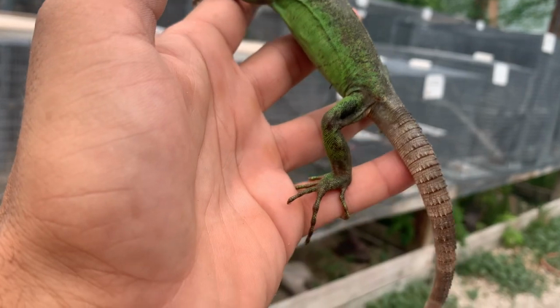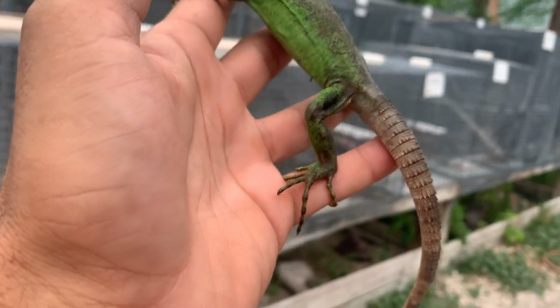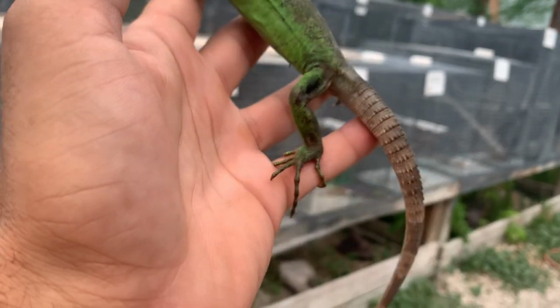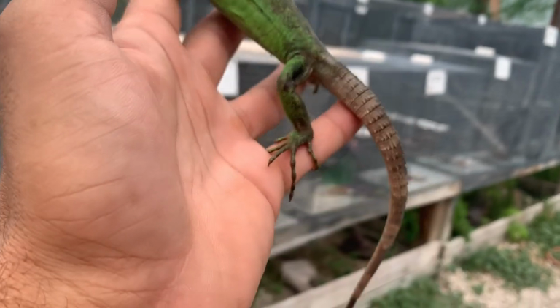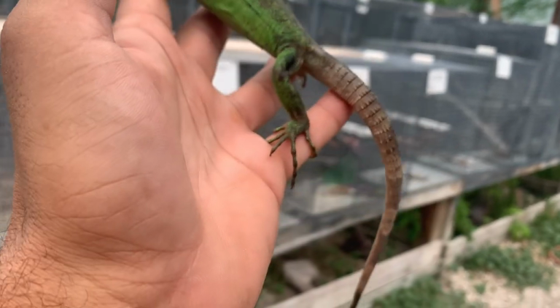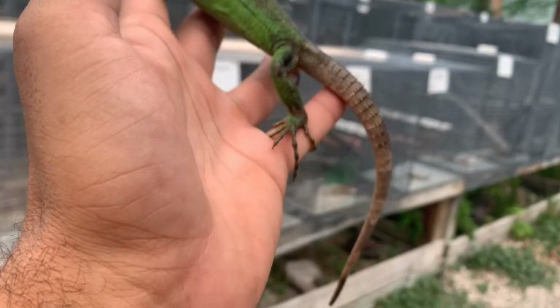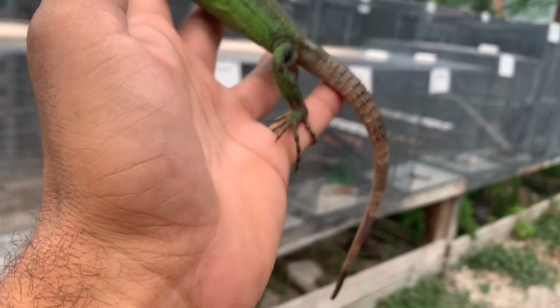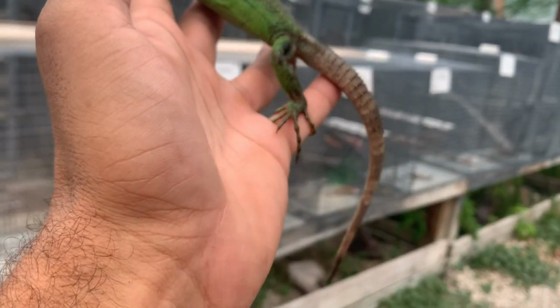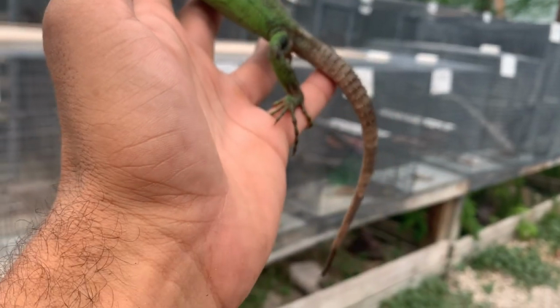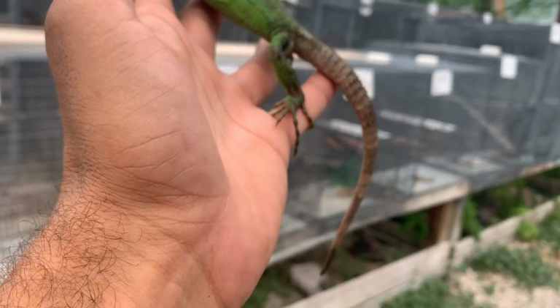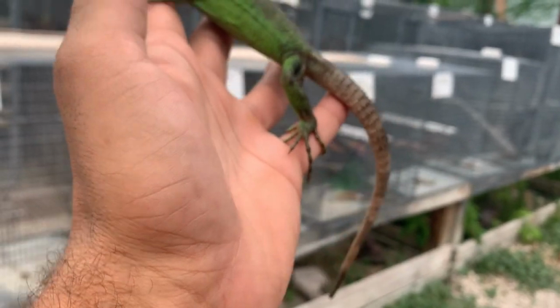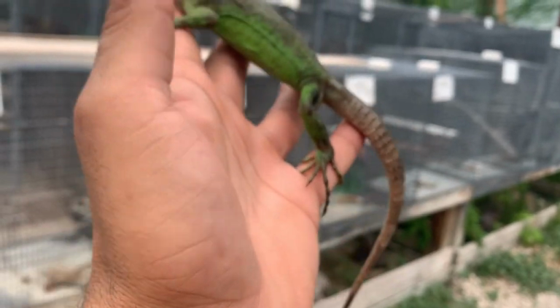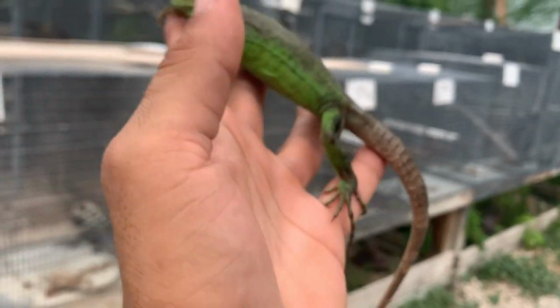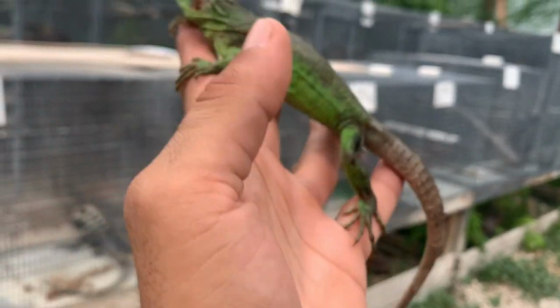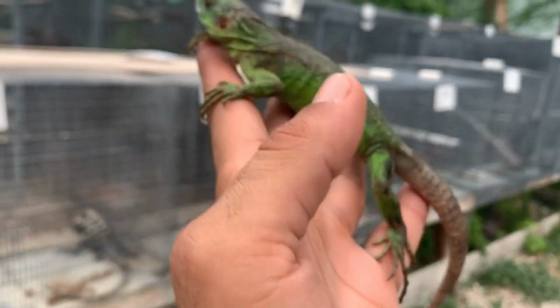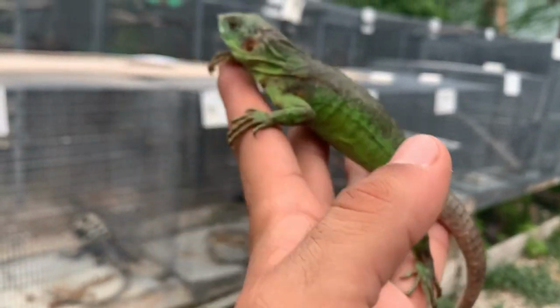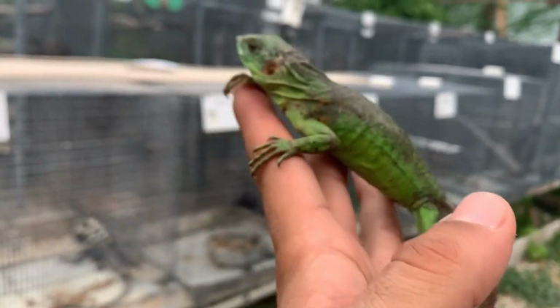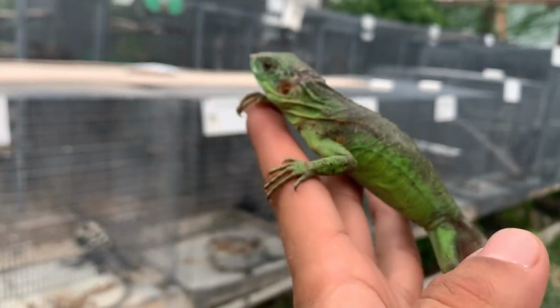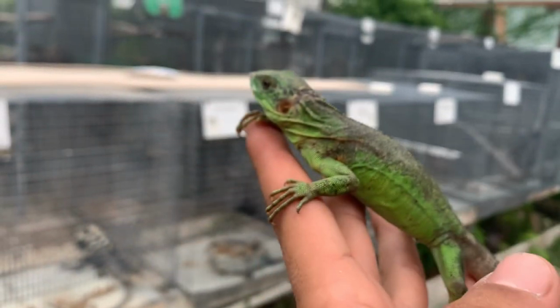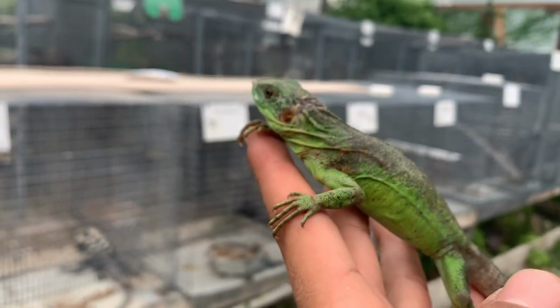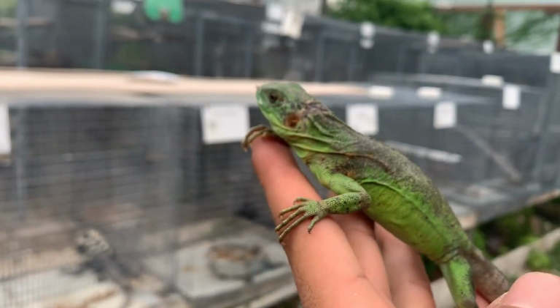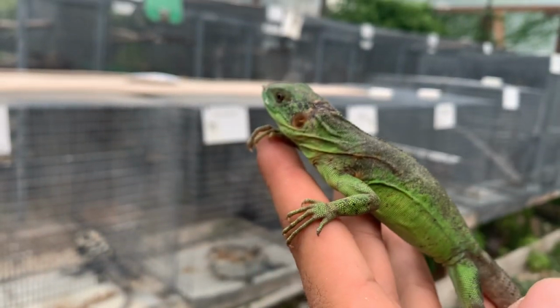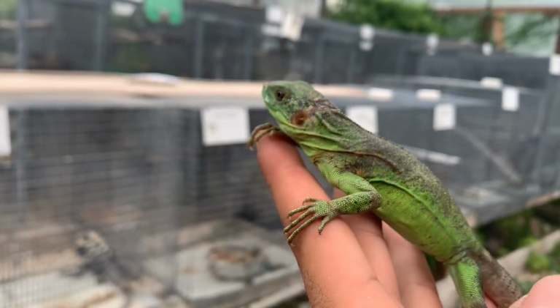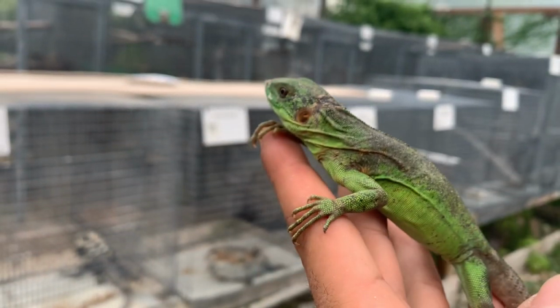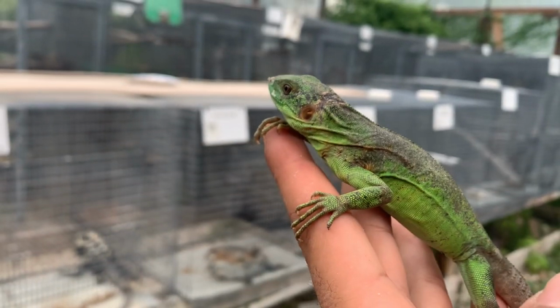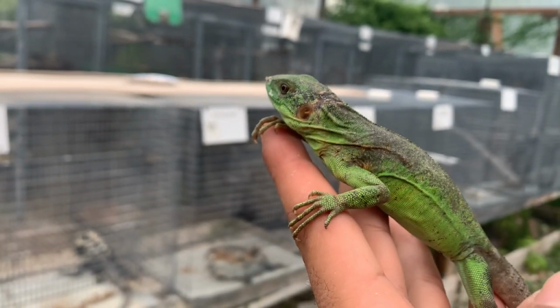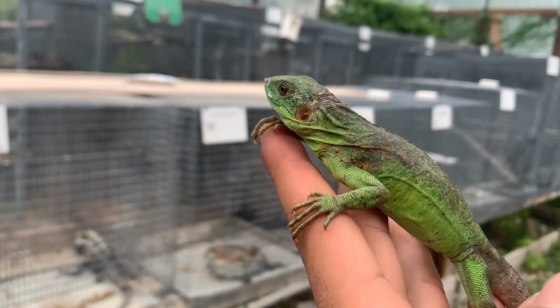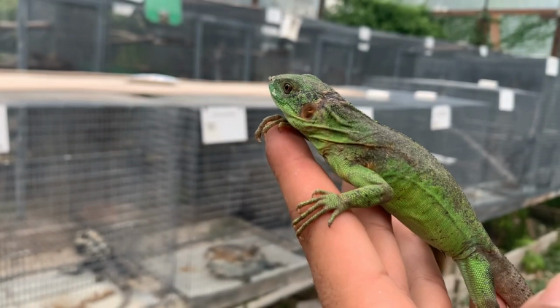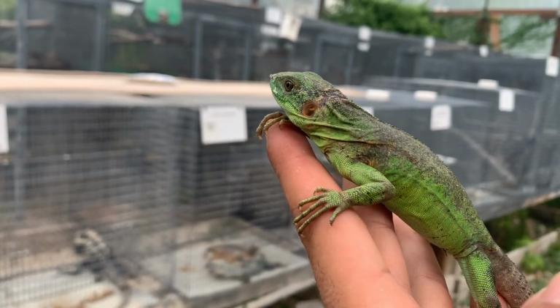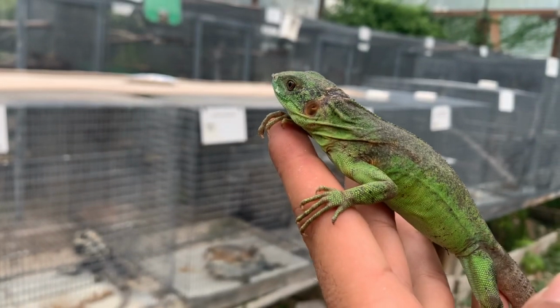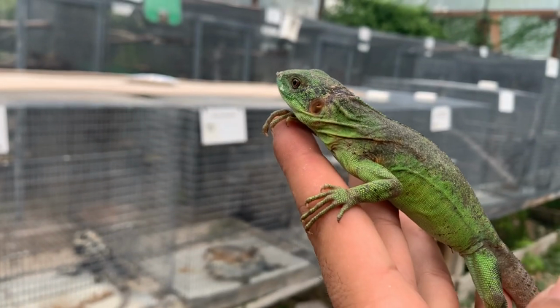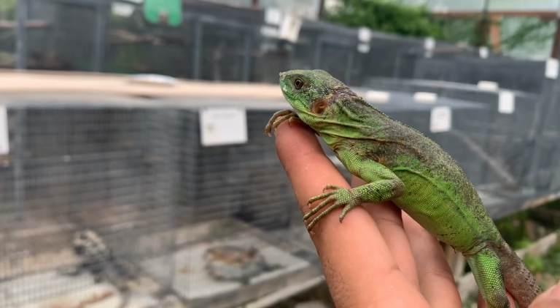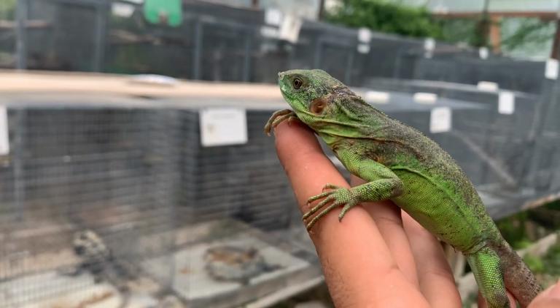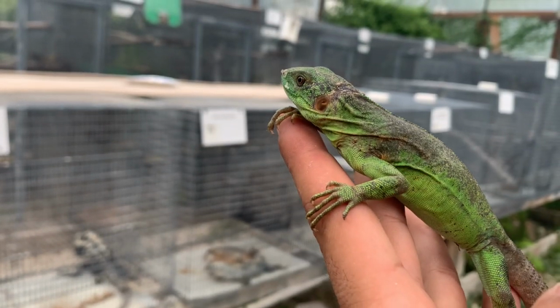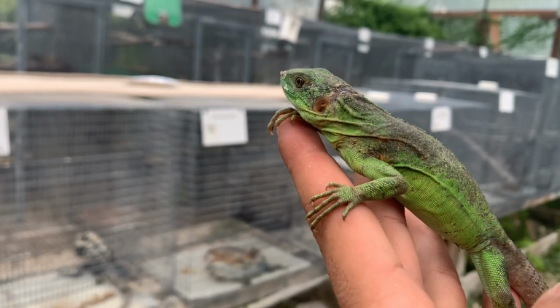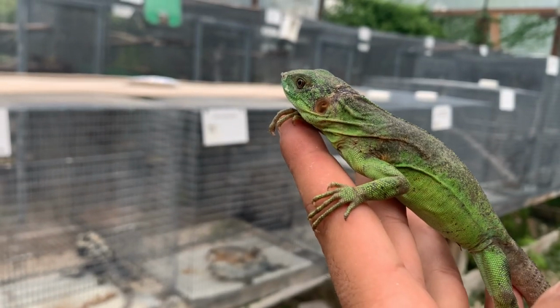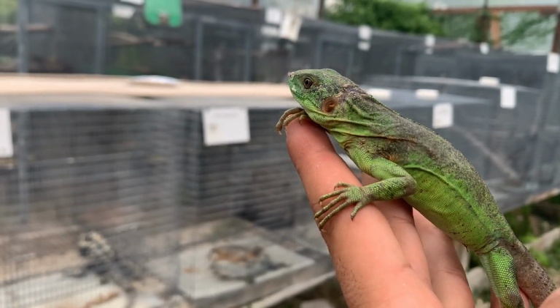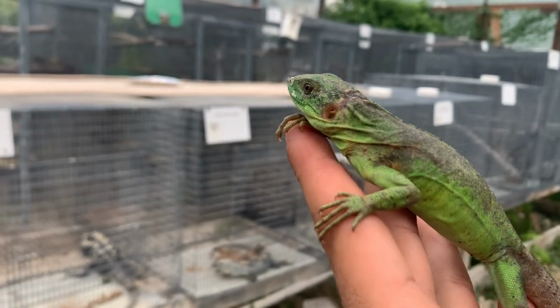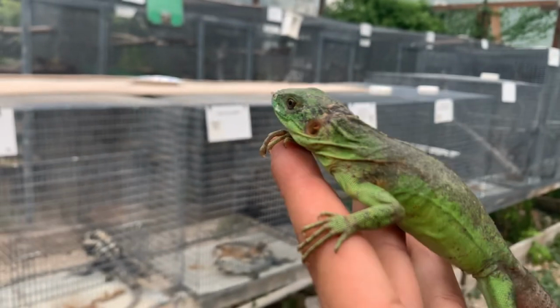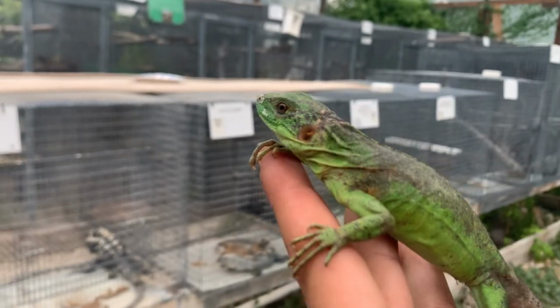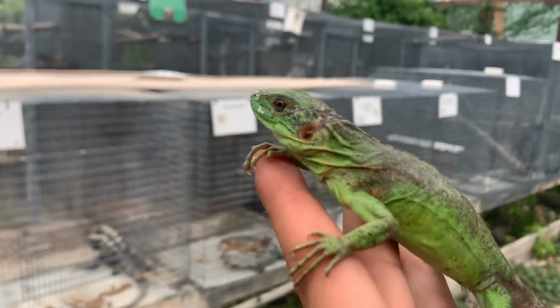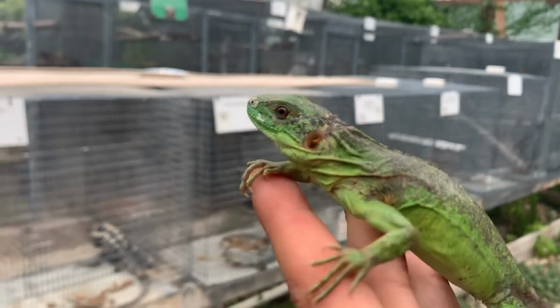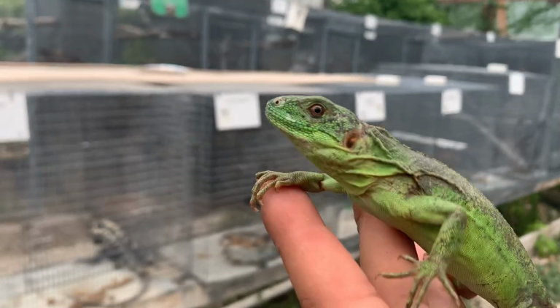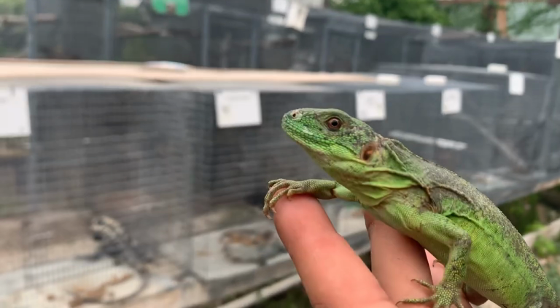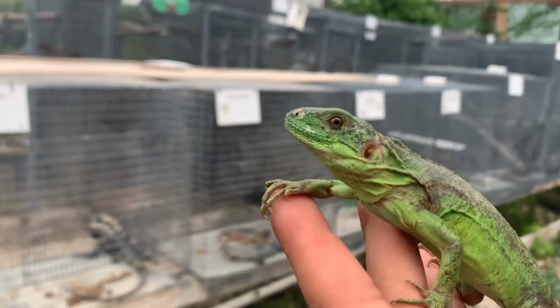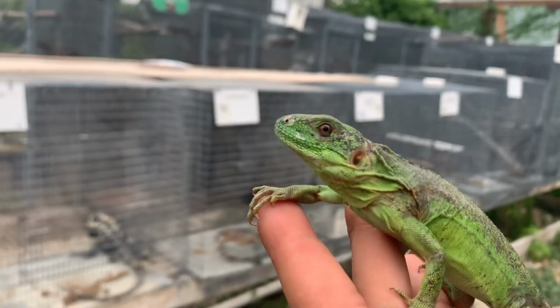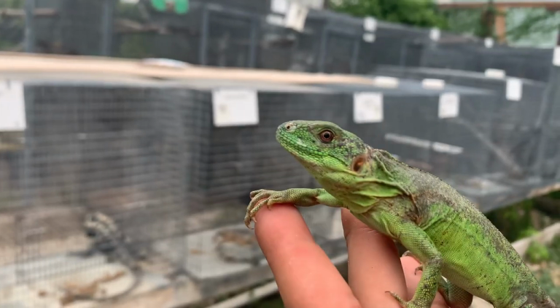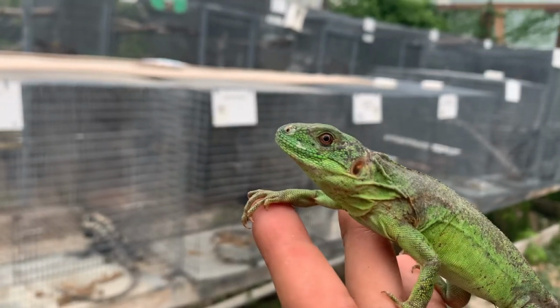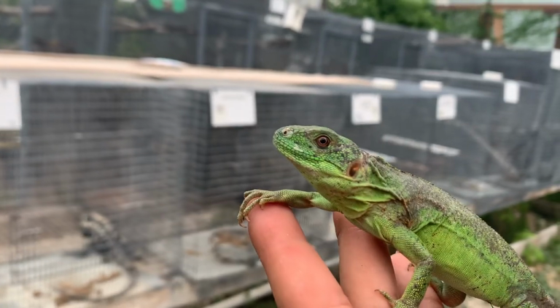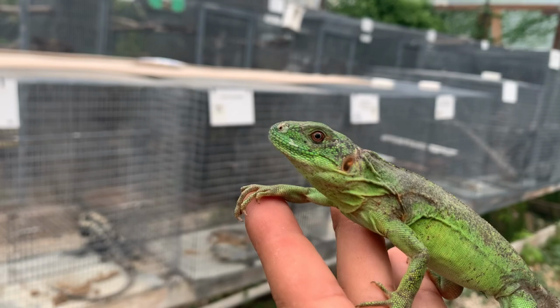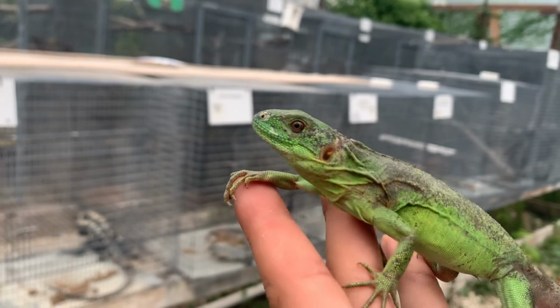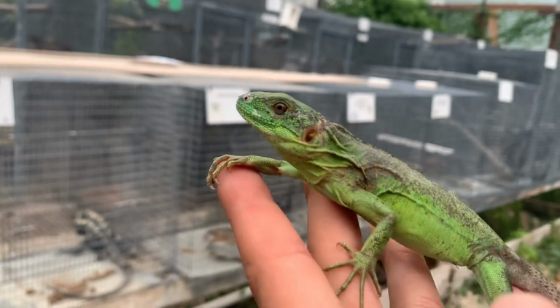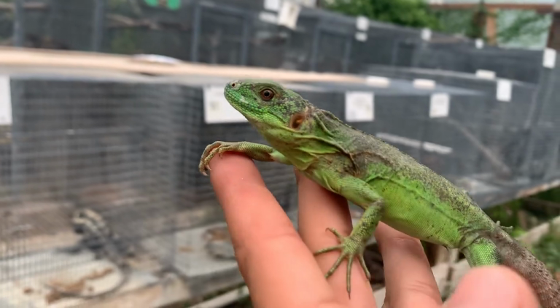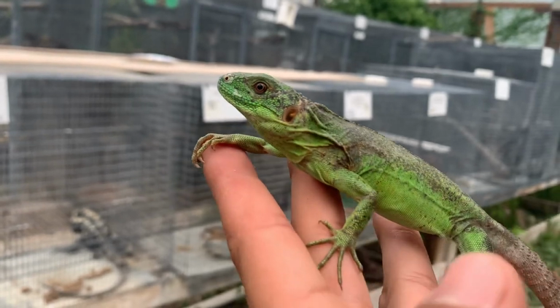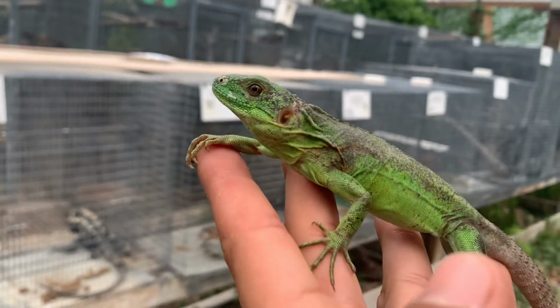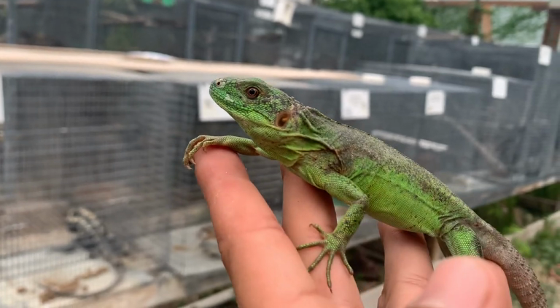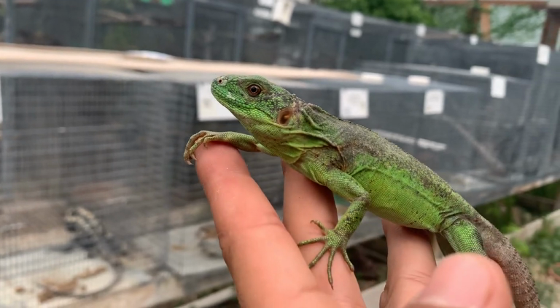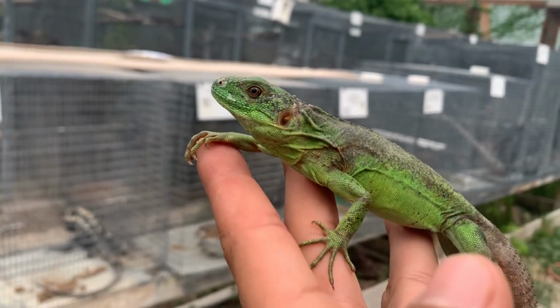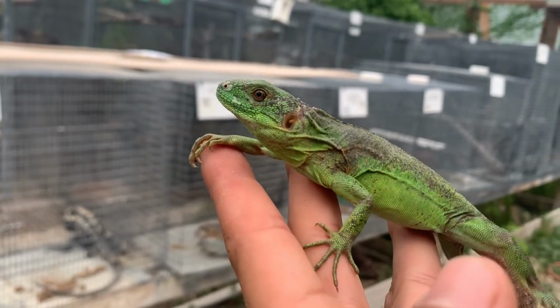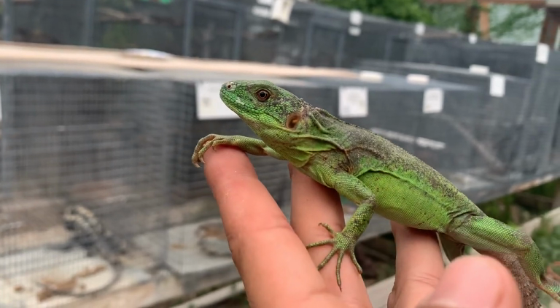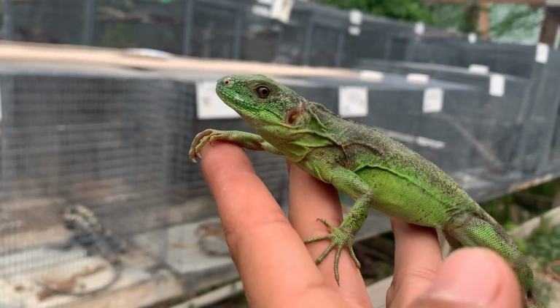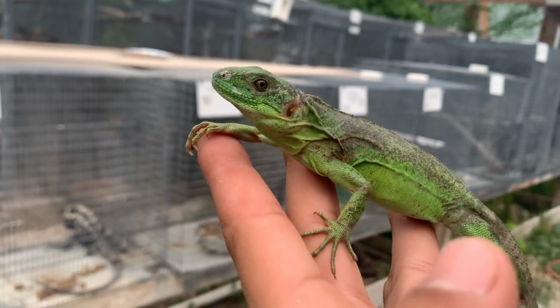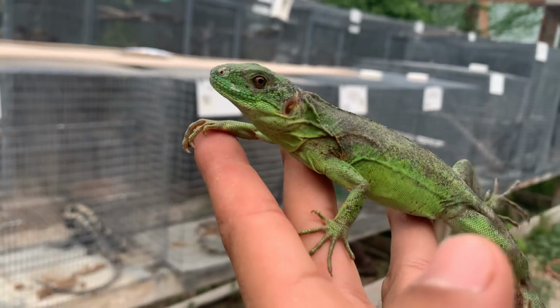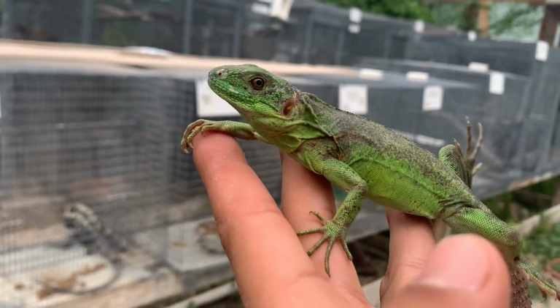Well, there you have it folks — number one orange pectinata. Take care everybody!